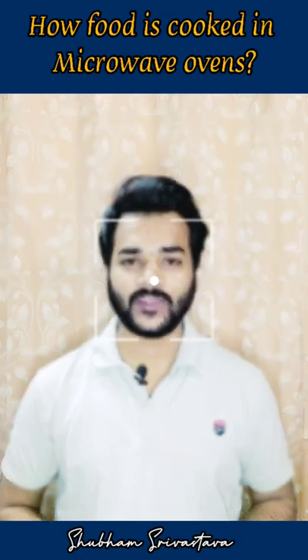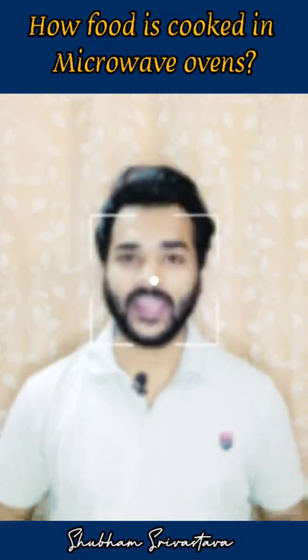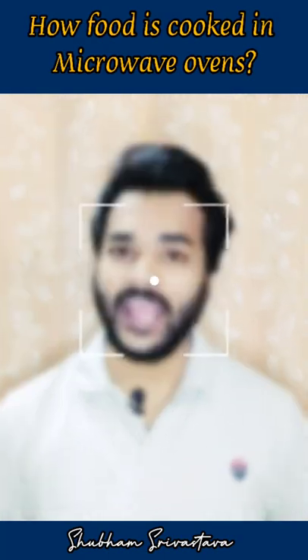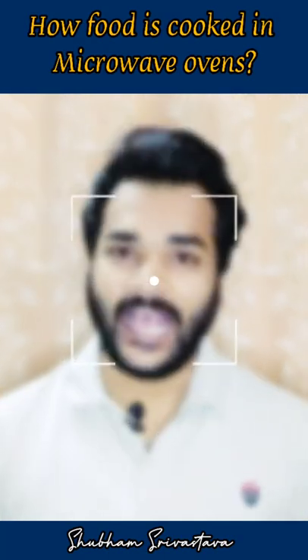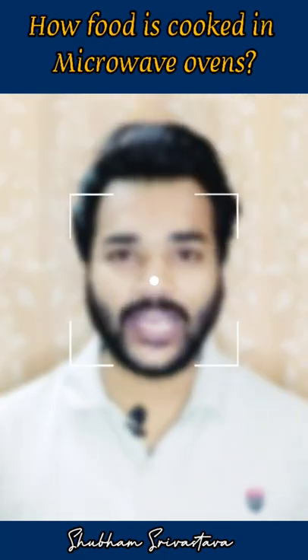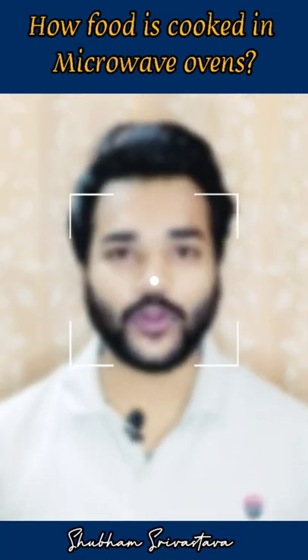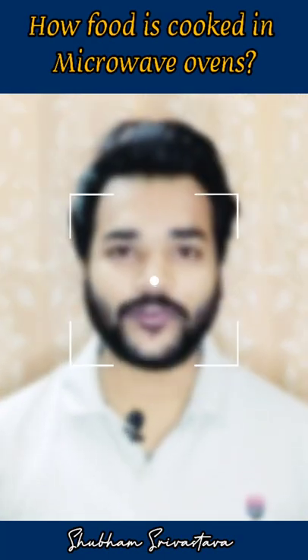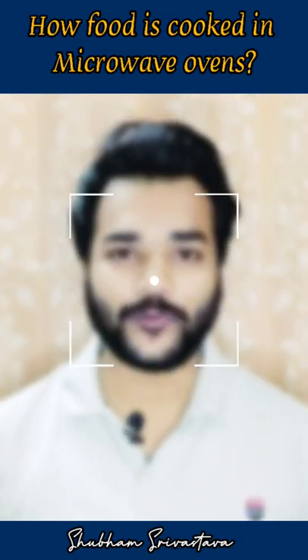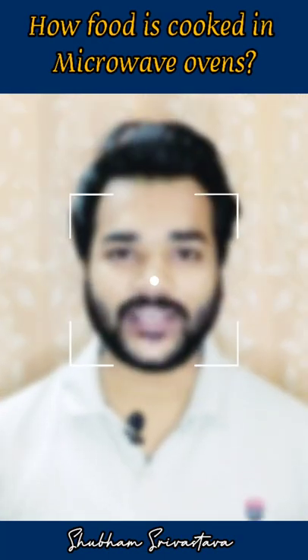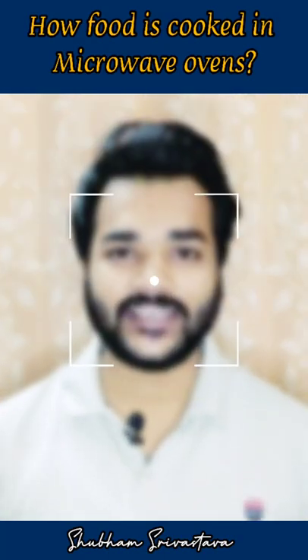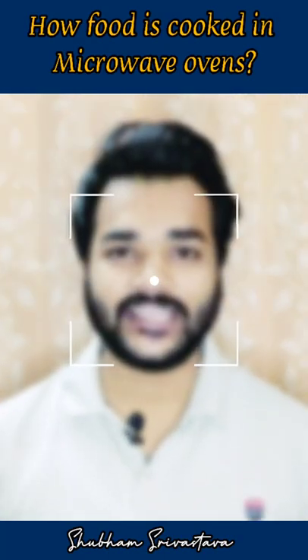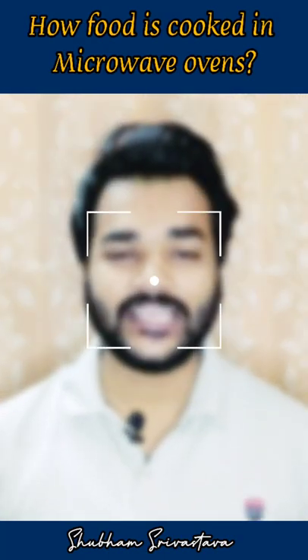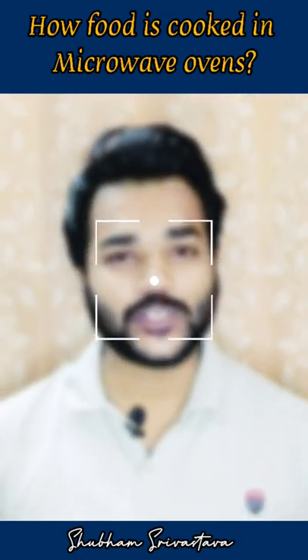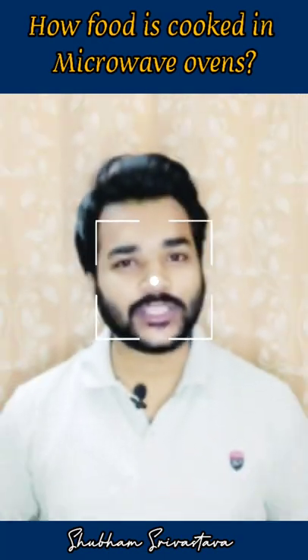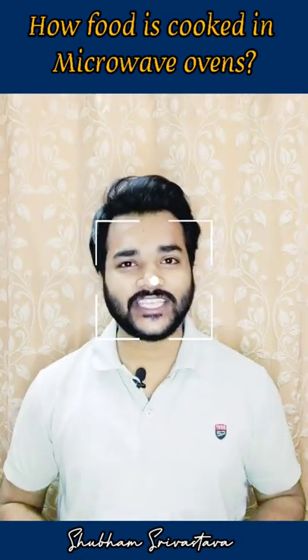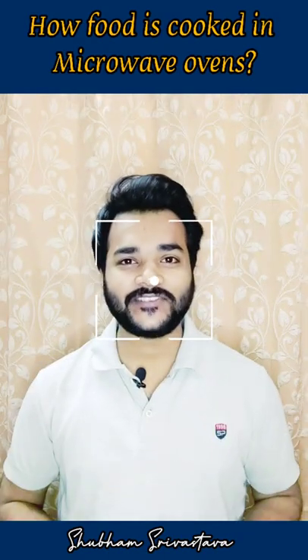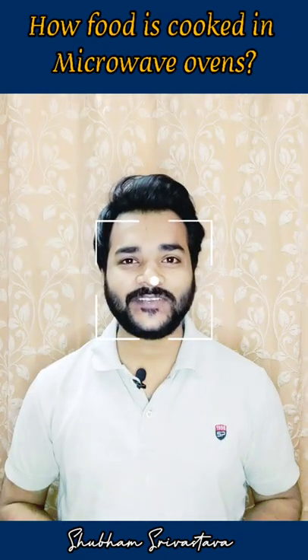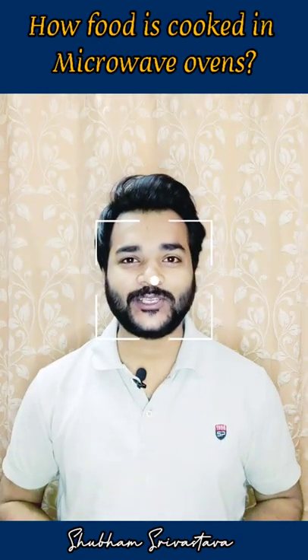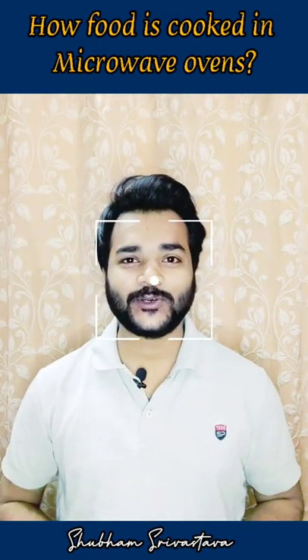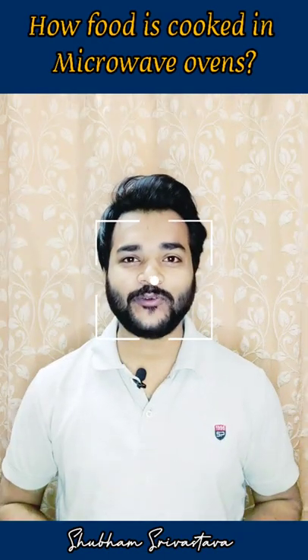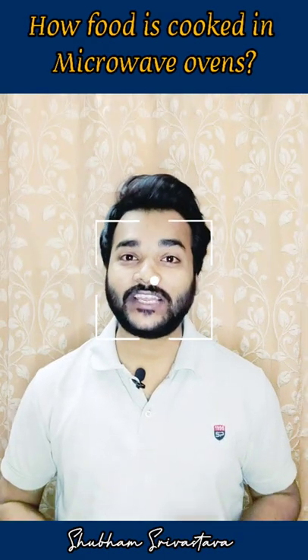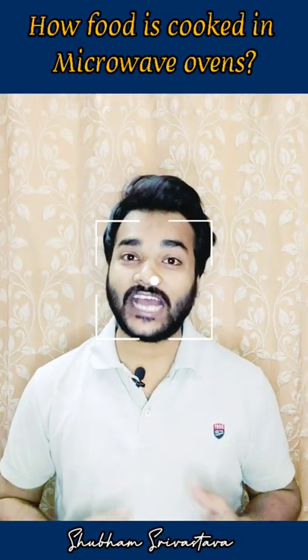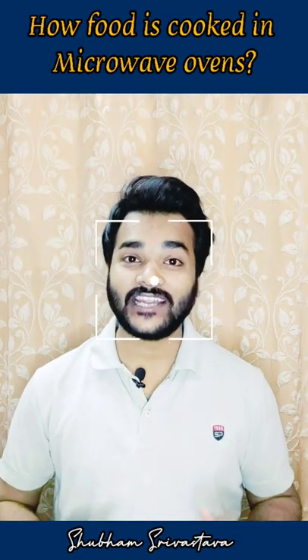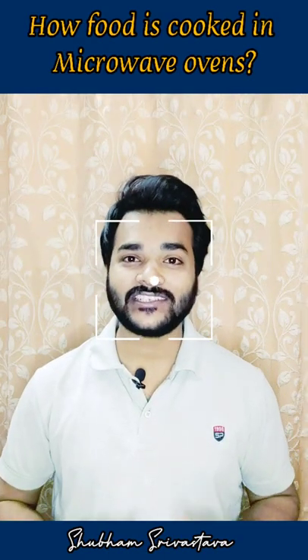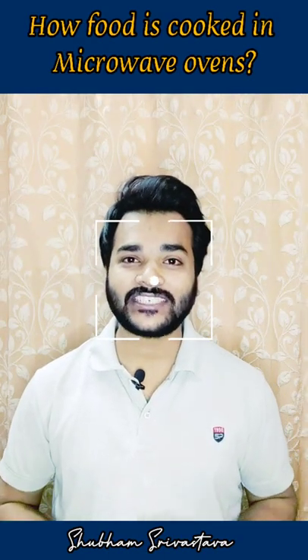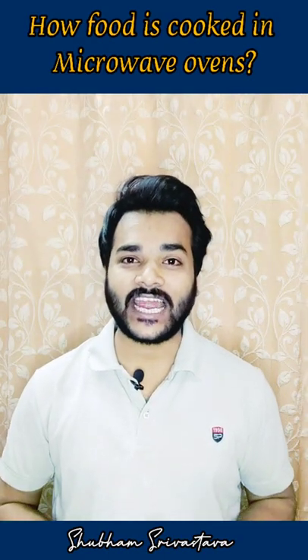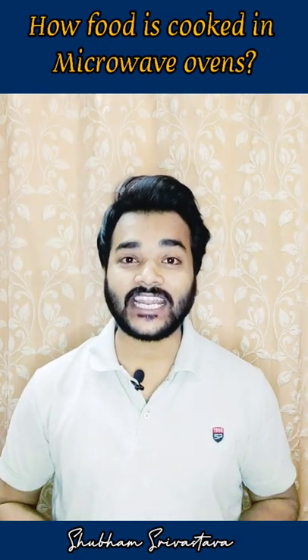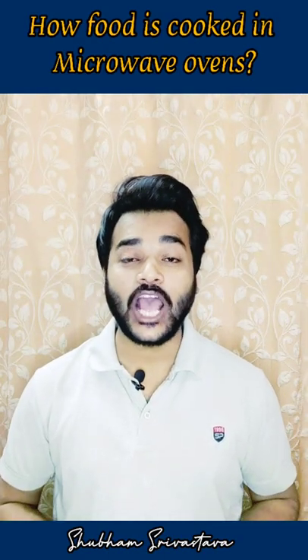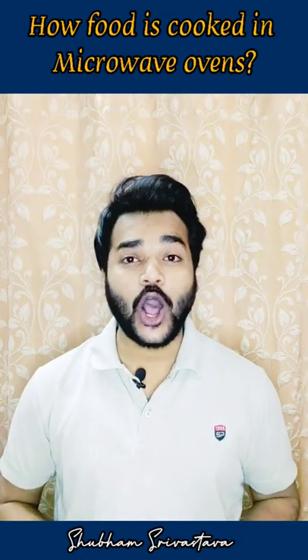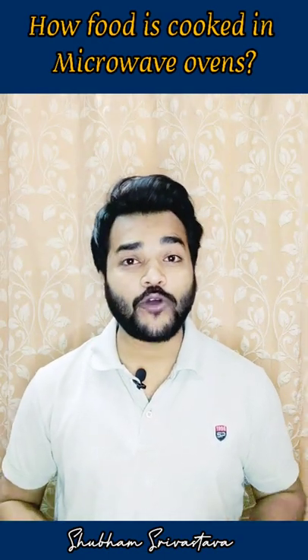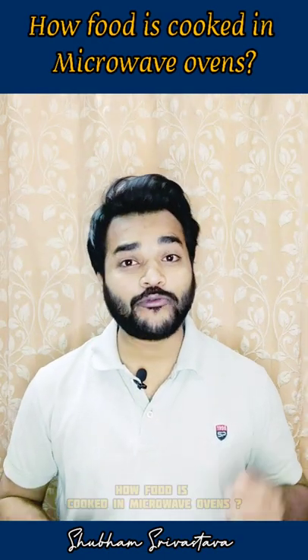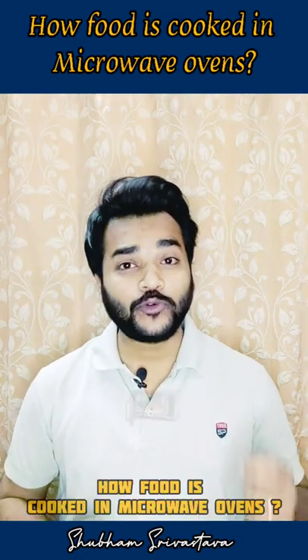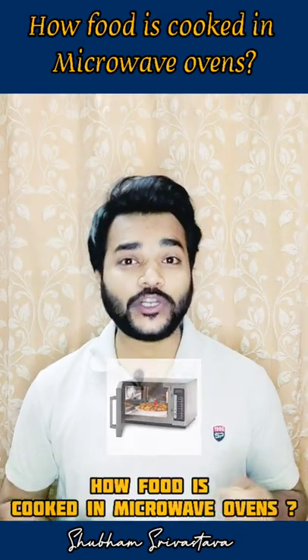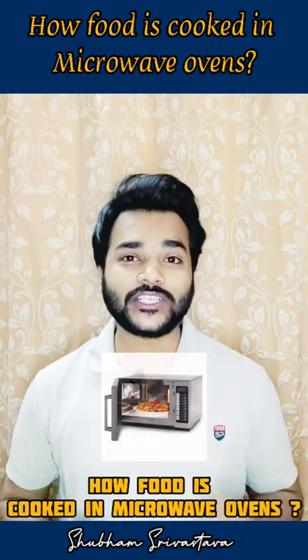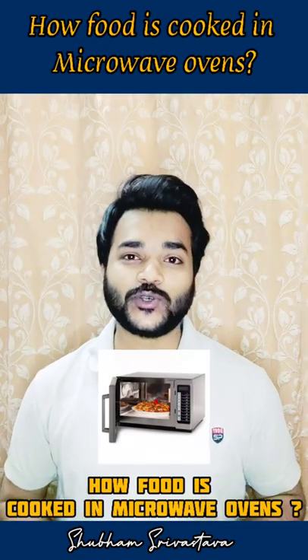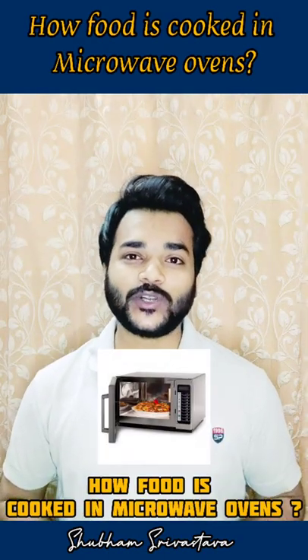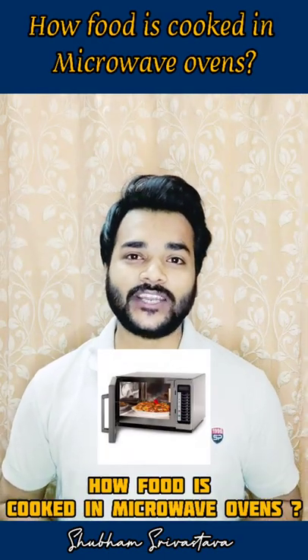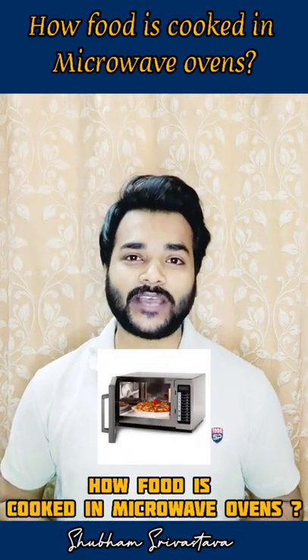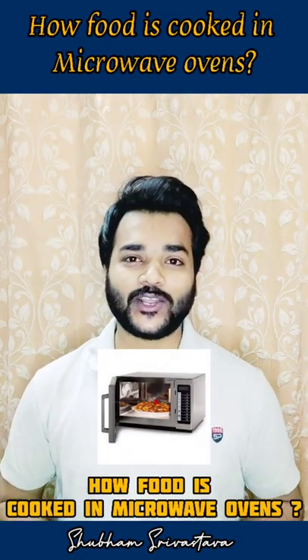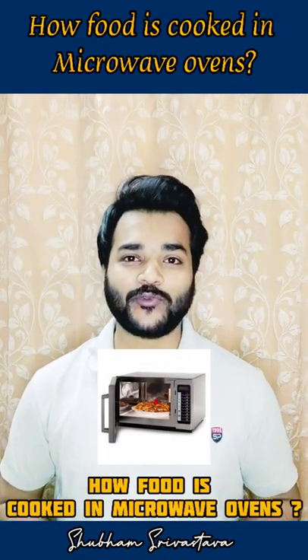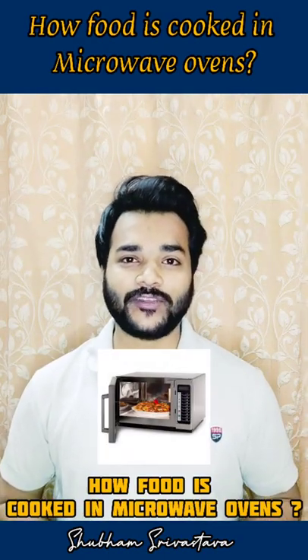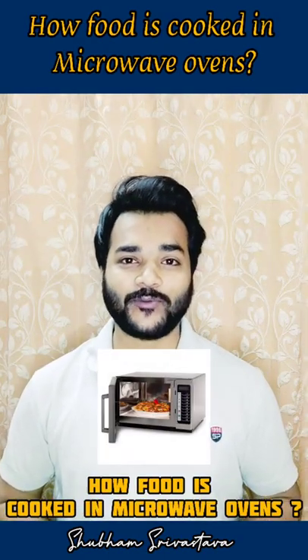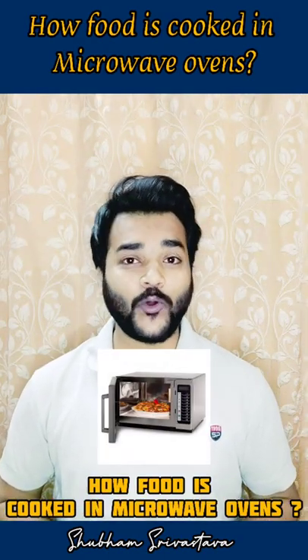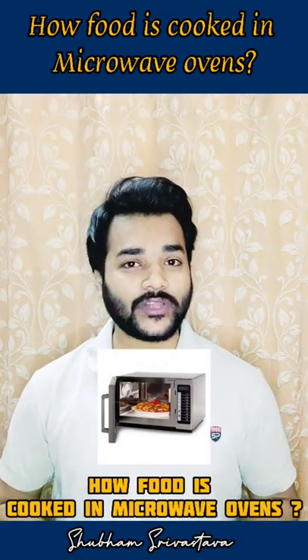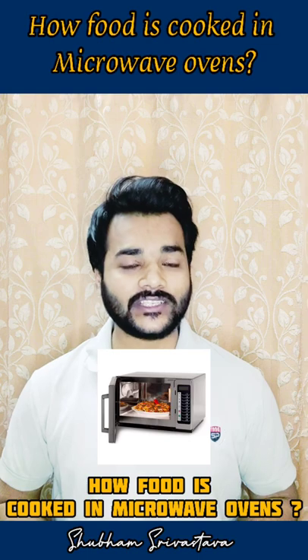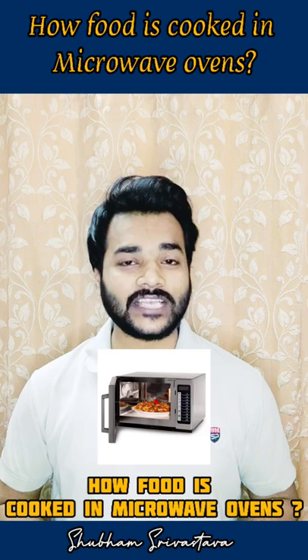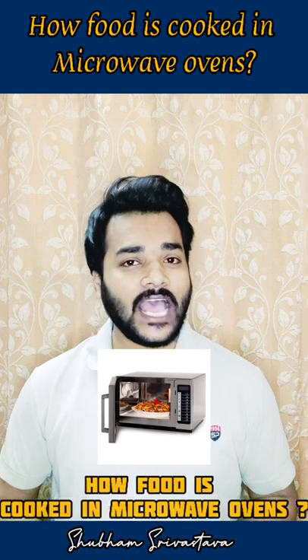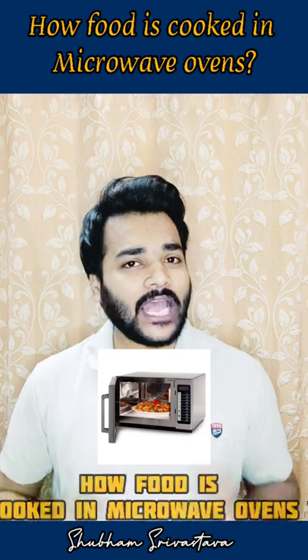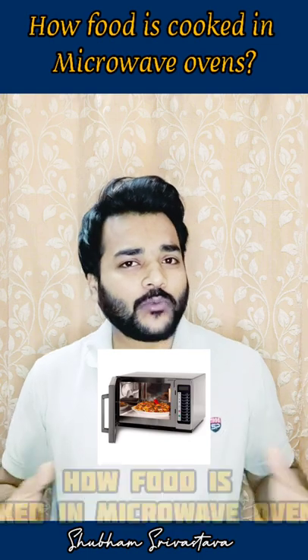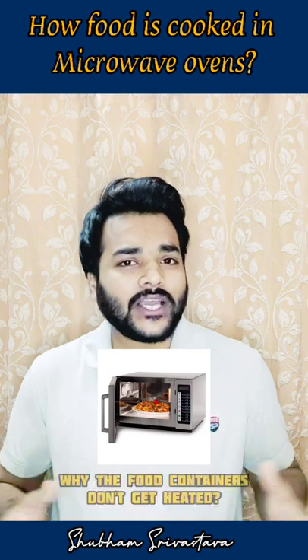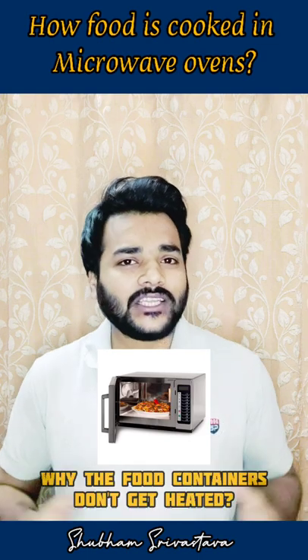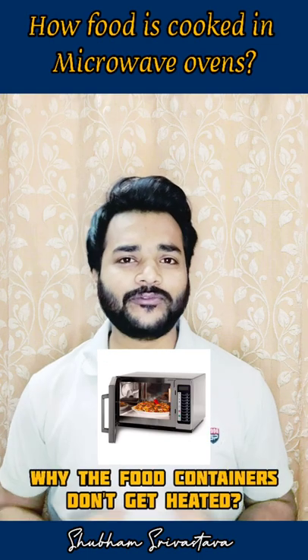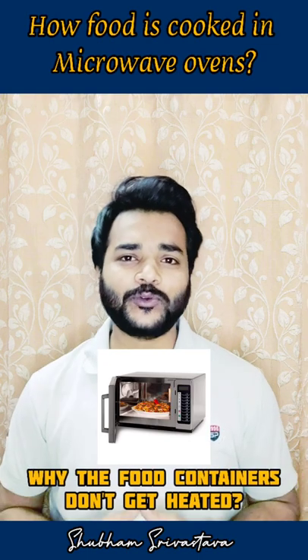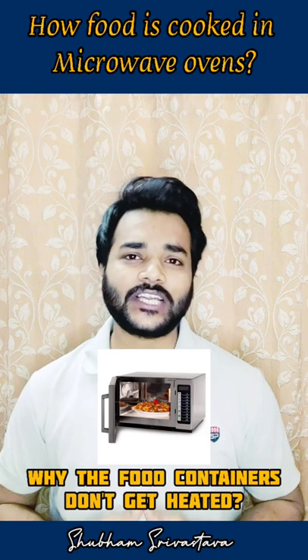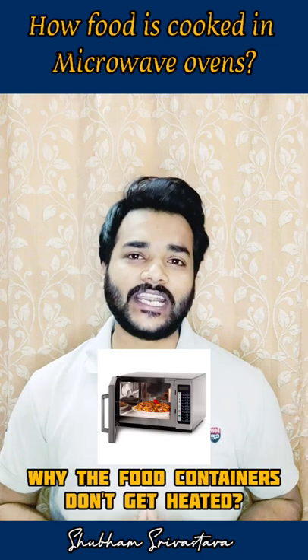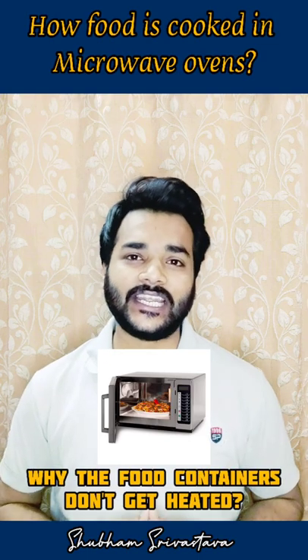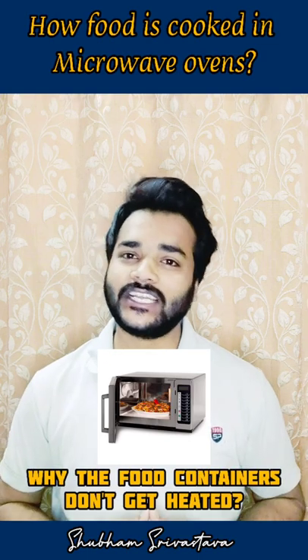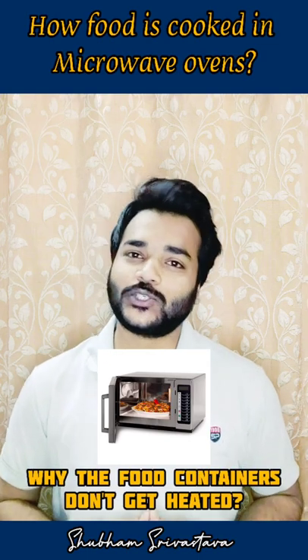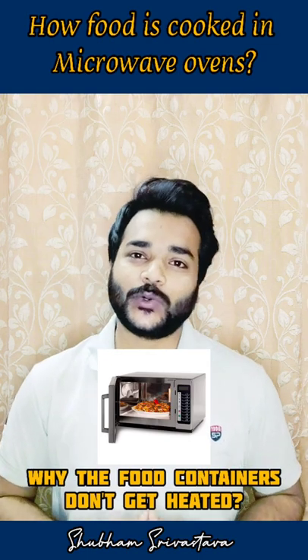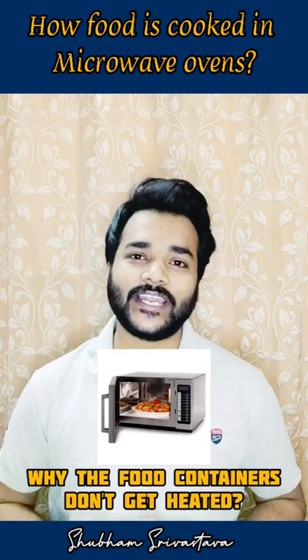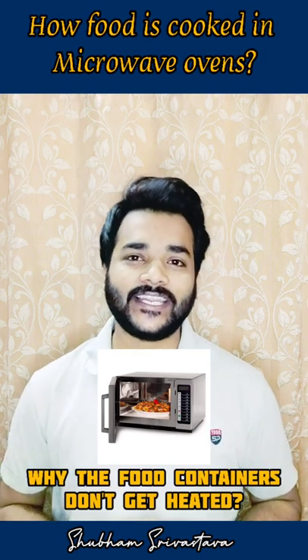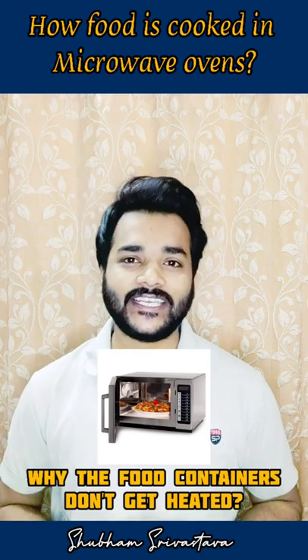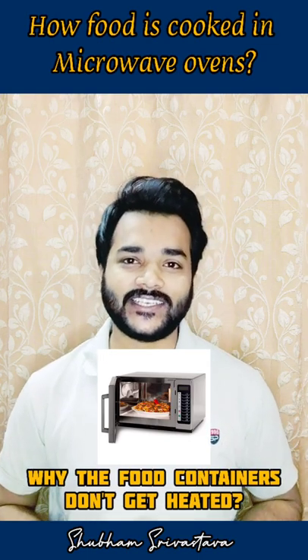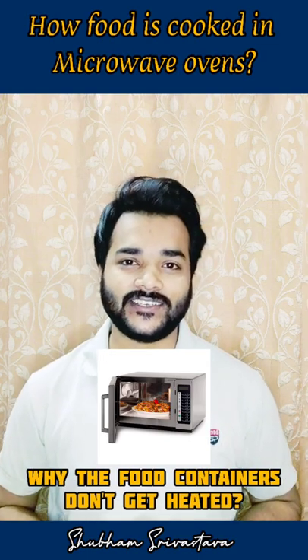Hello everyone. In this video, we'll understand how food is cooked in microwave ovens and why the food containers don't get heated.